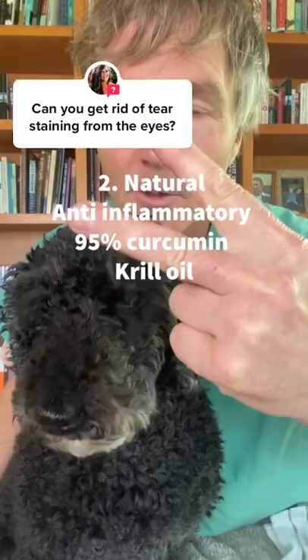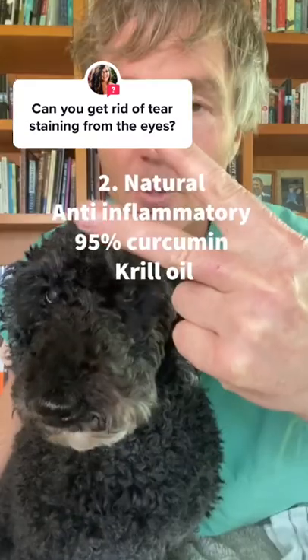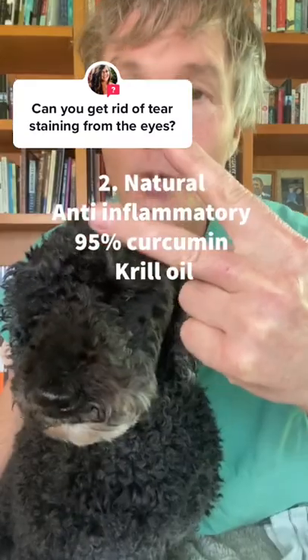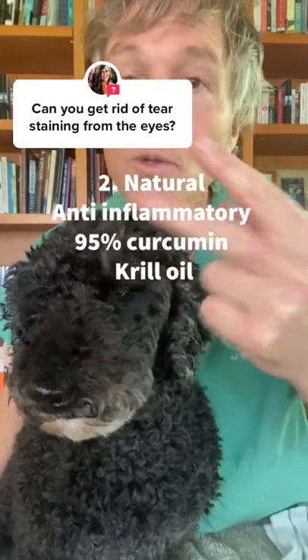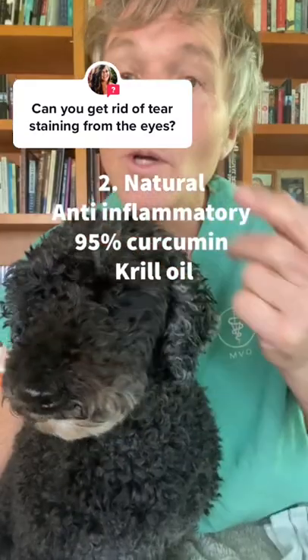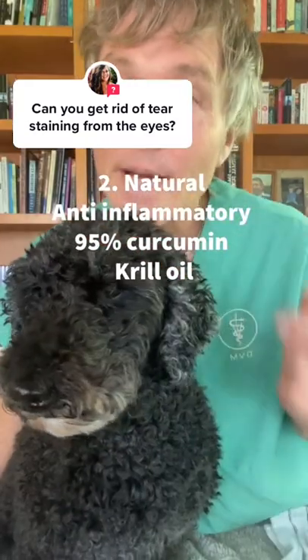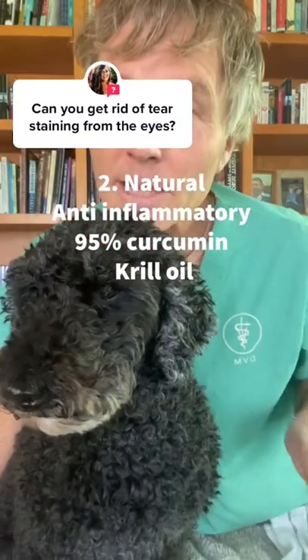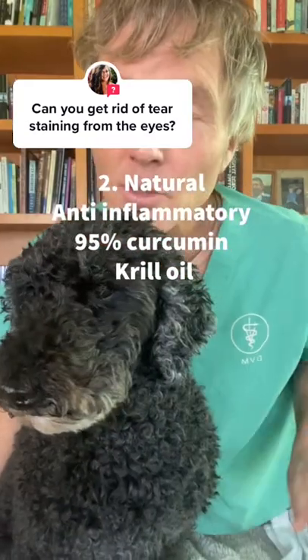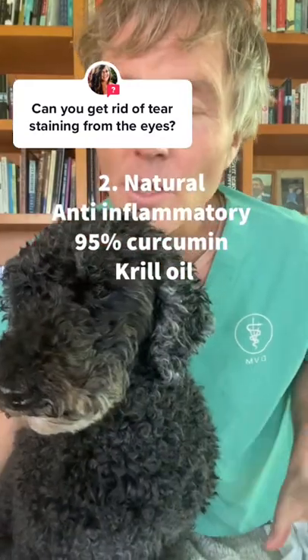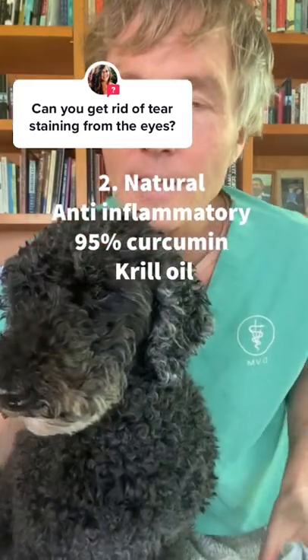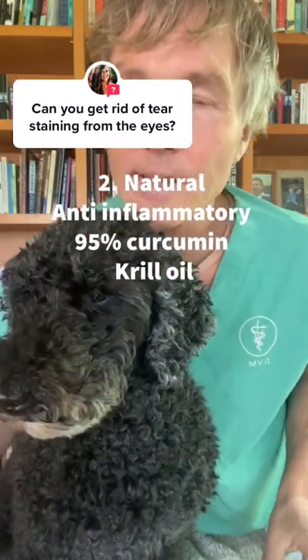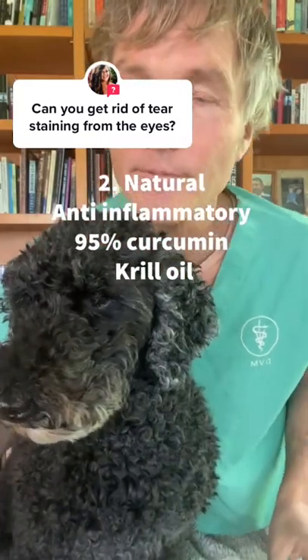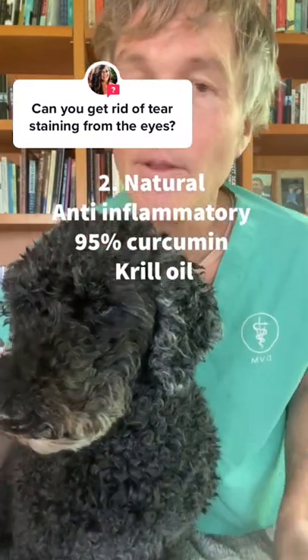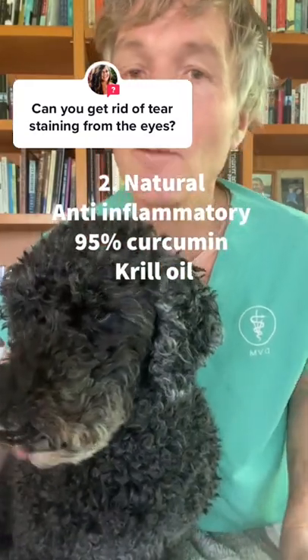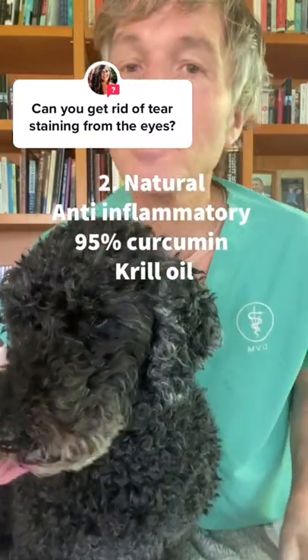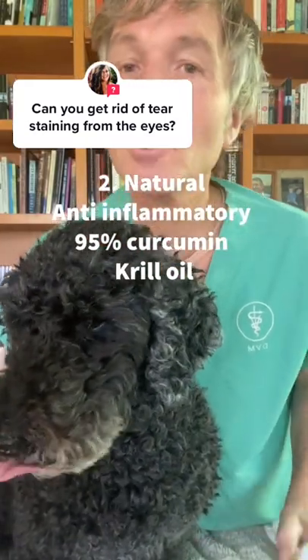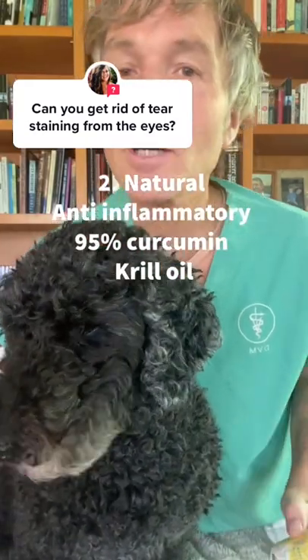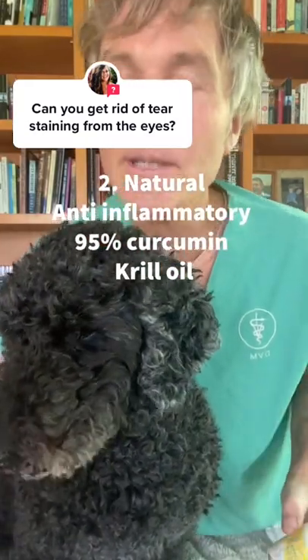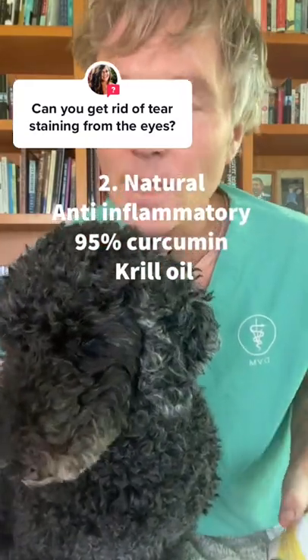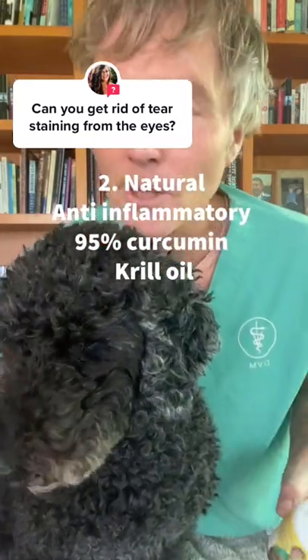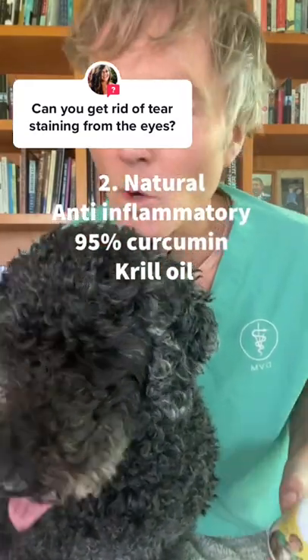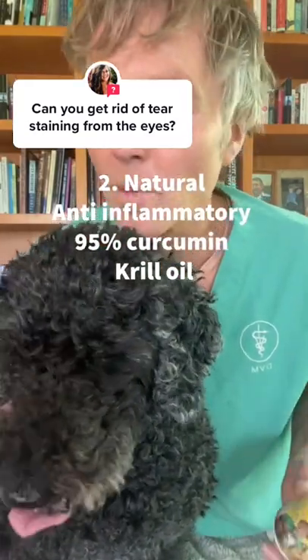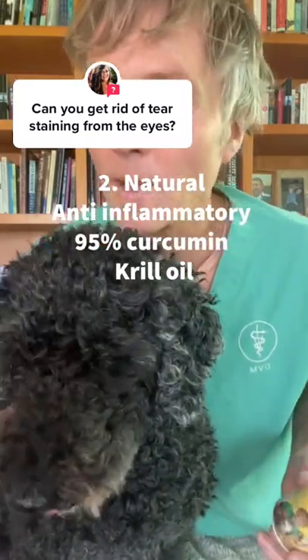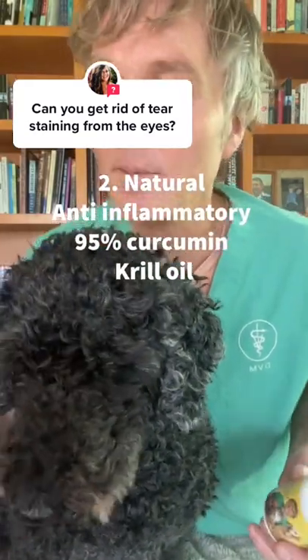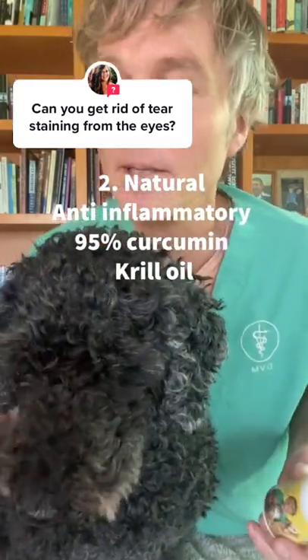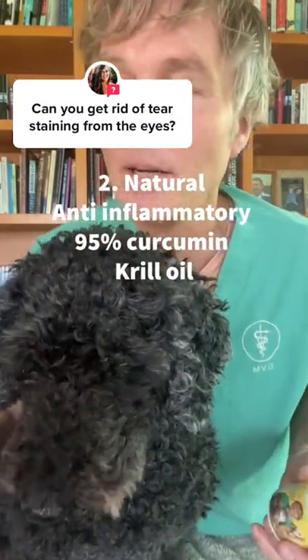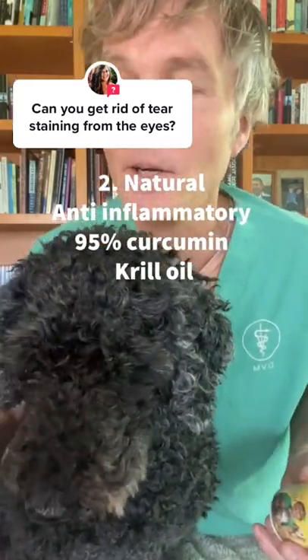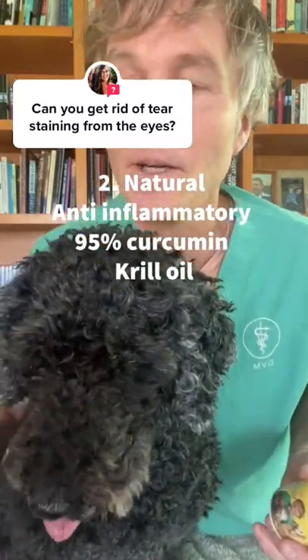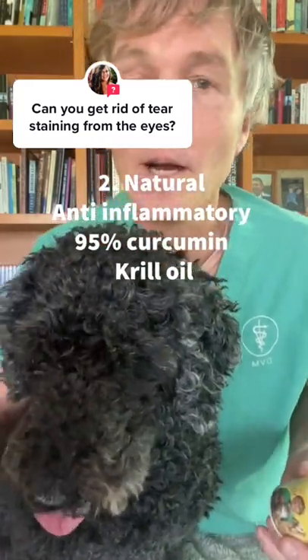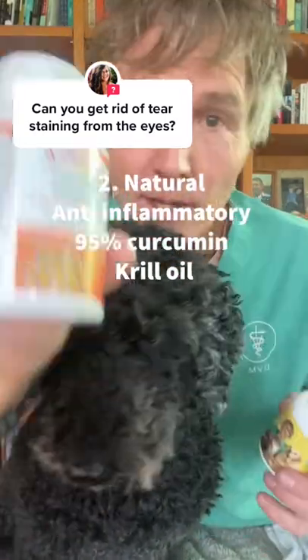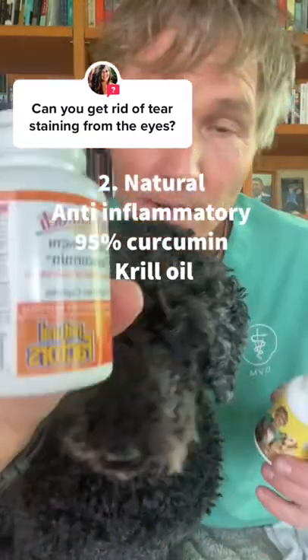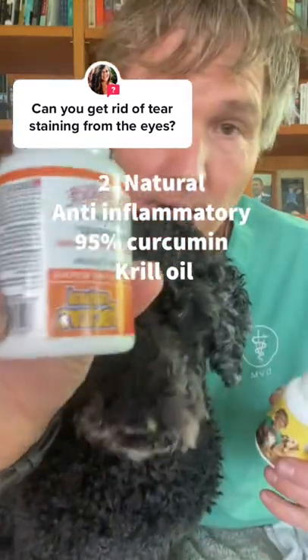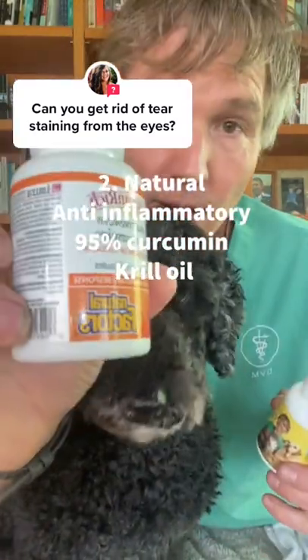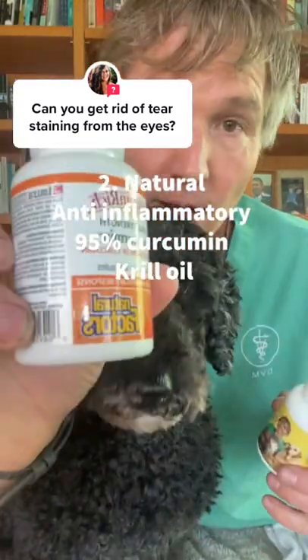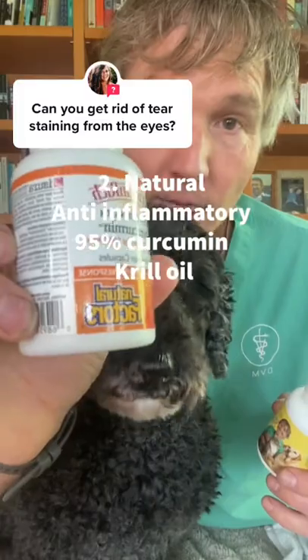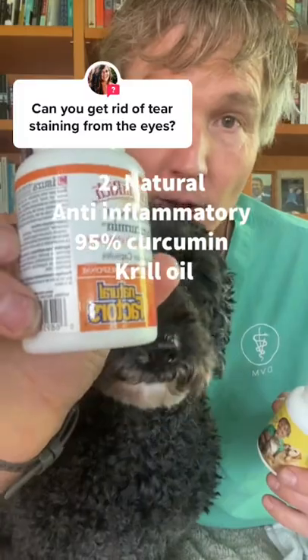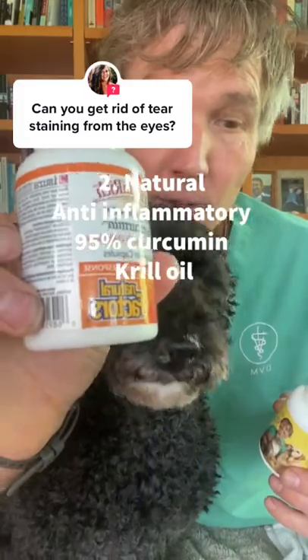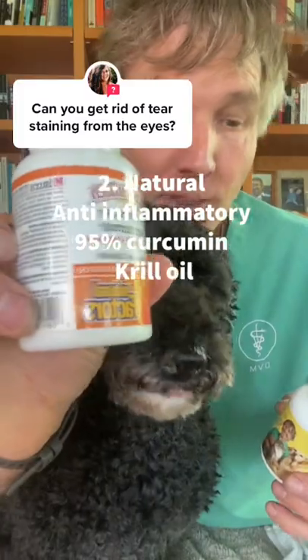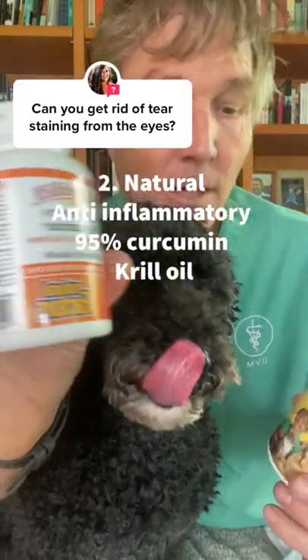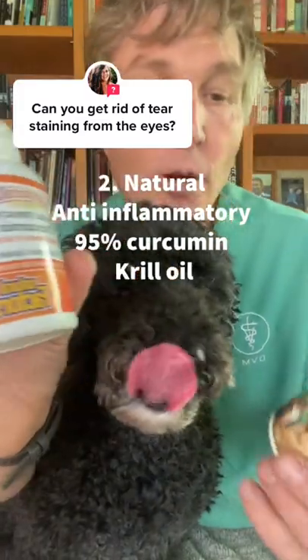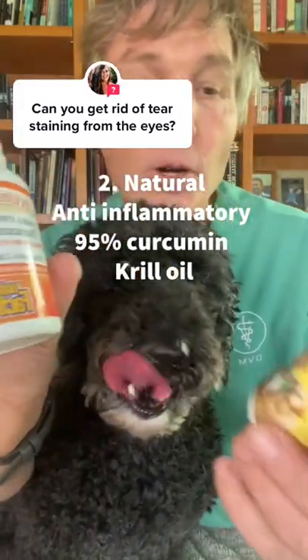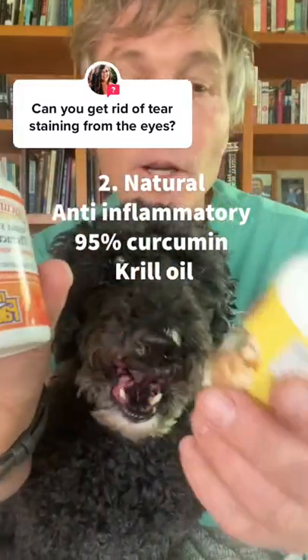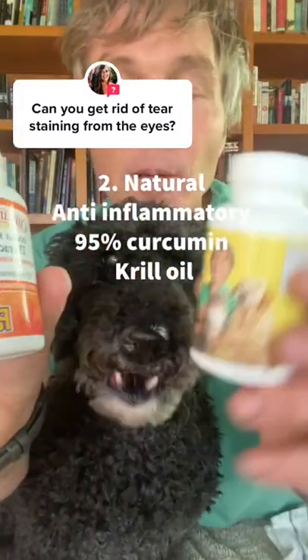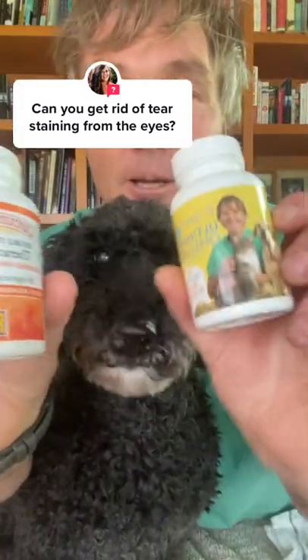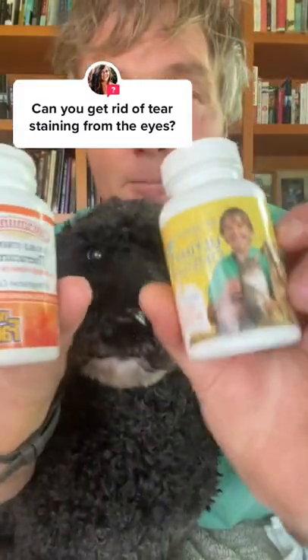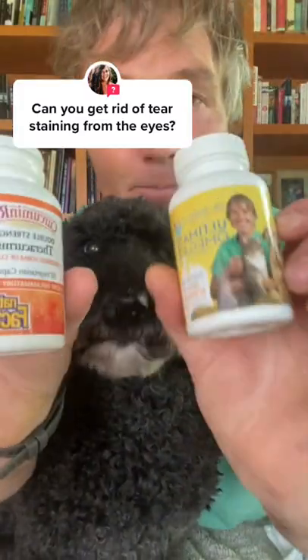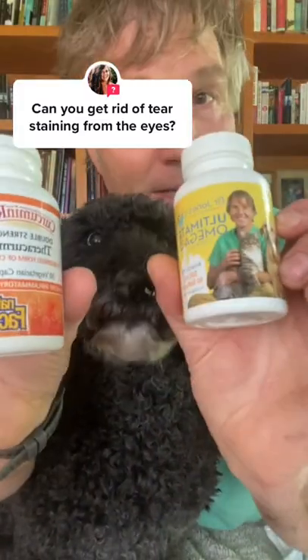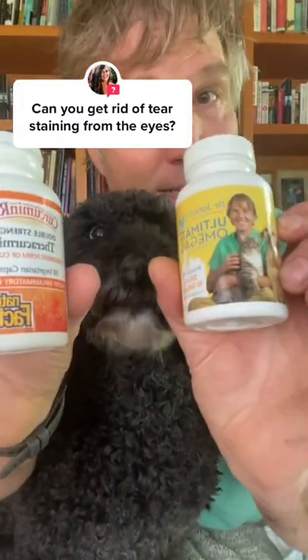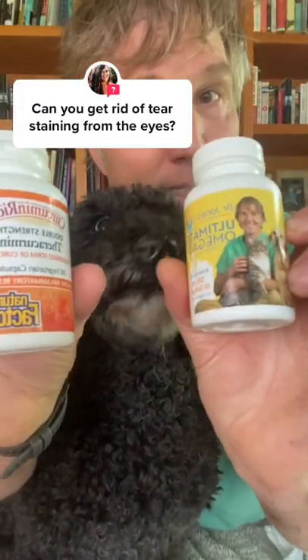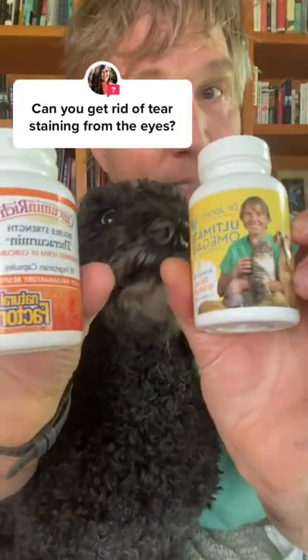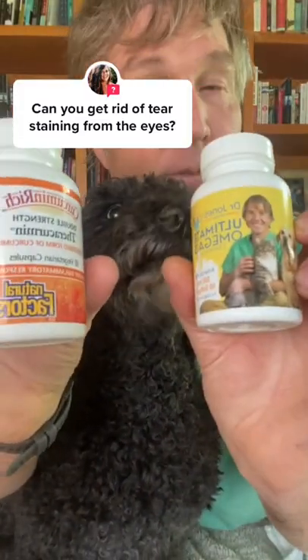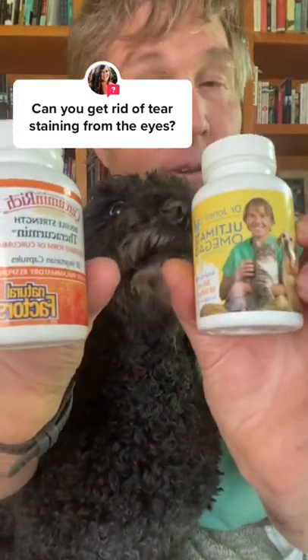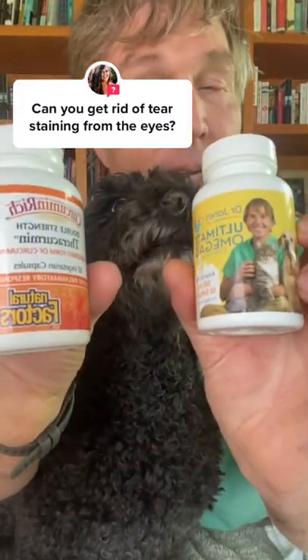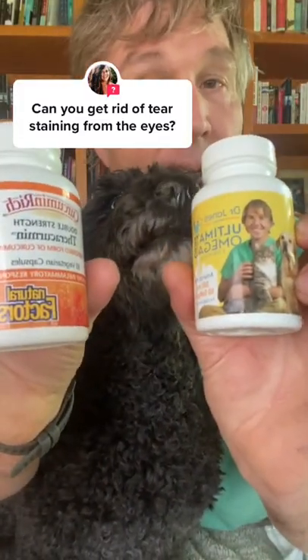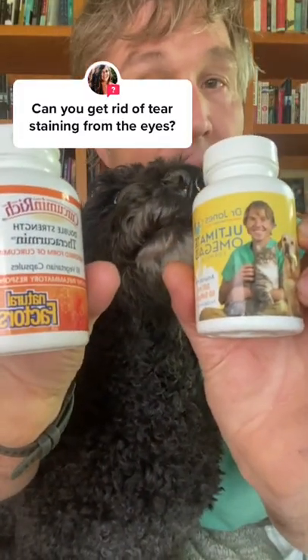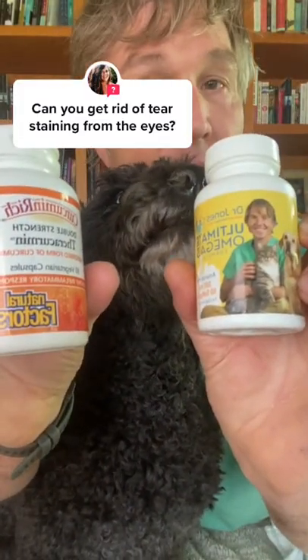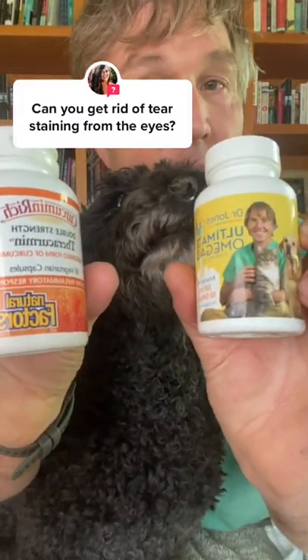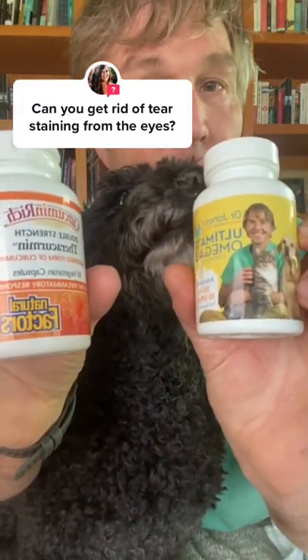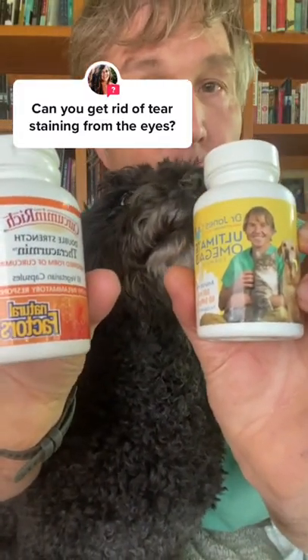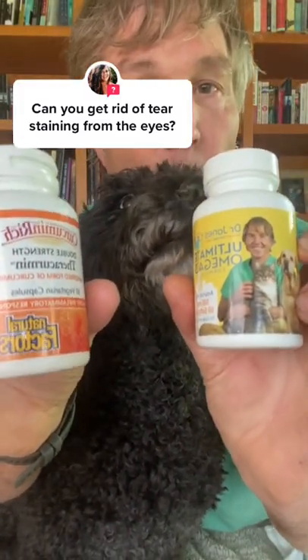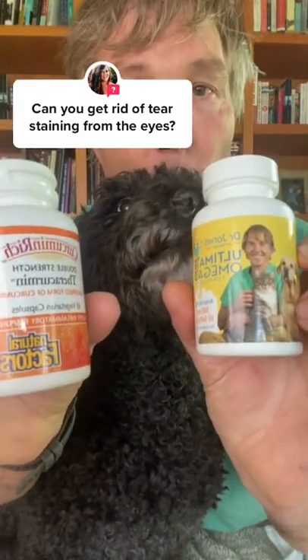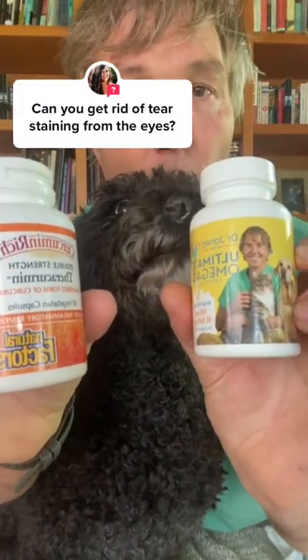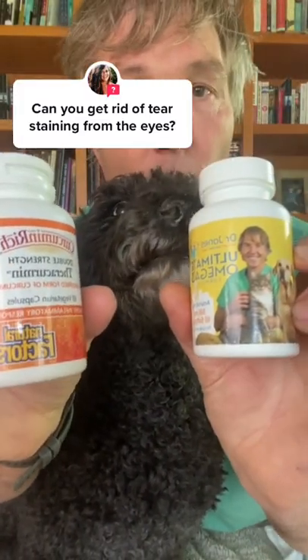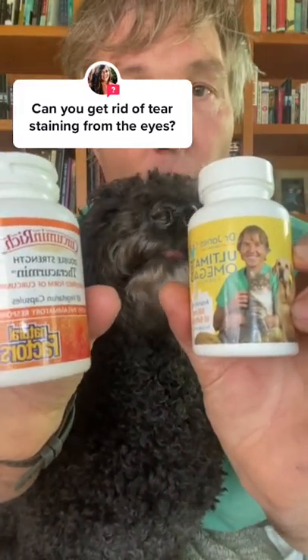Number two: natural anti-inflammatories — it can open up the tear duct. 95% curcumin, and essential fatty acids in the form of krill.